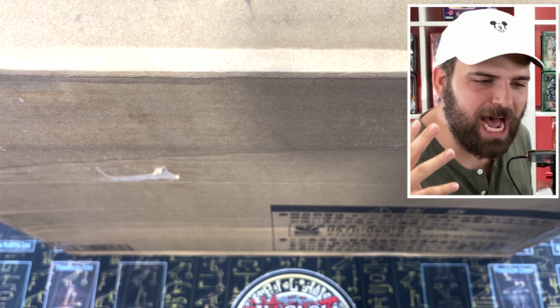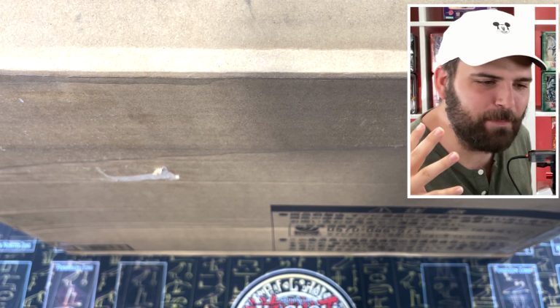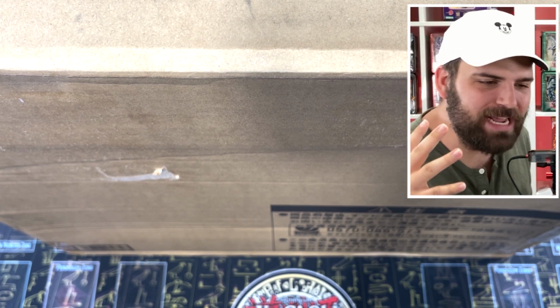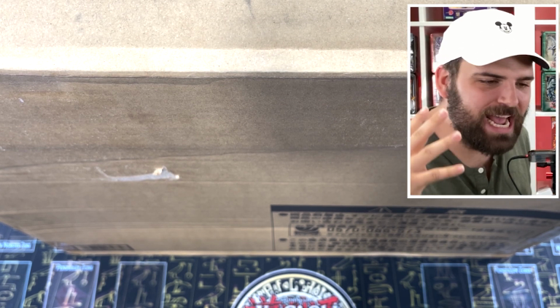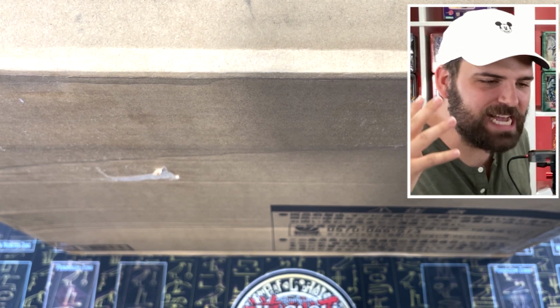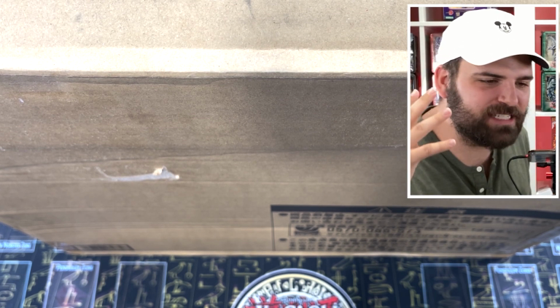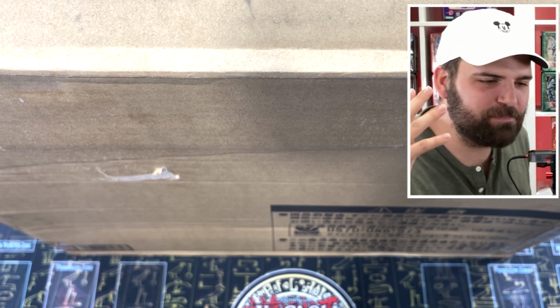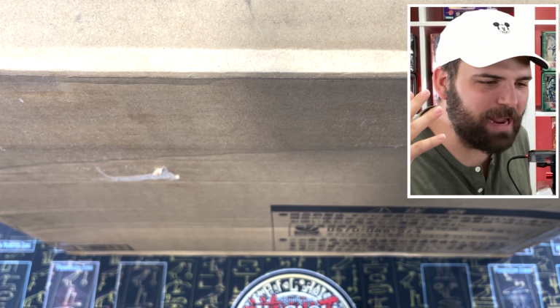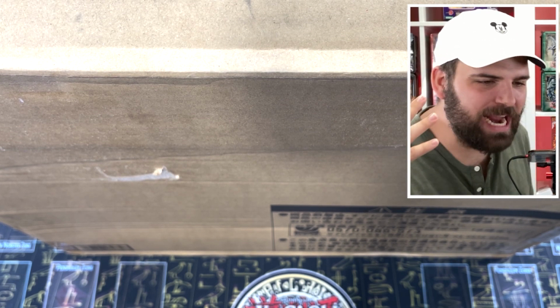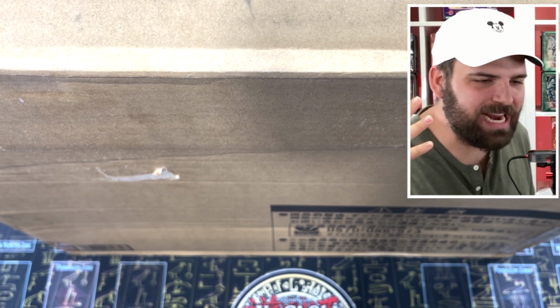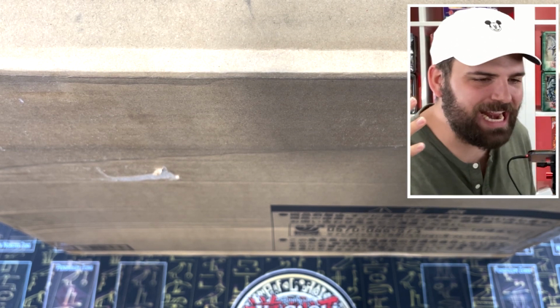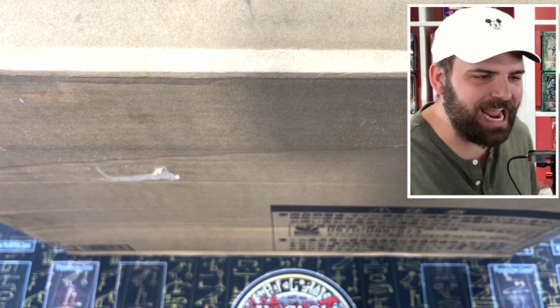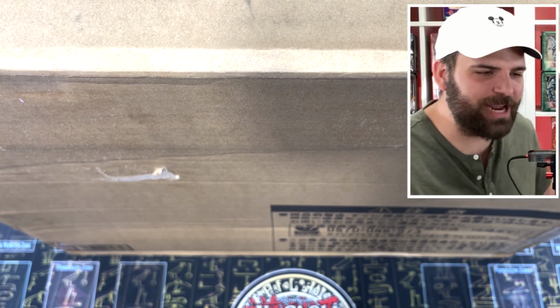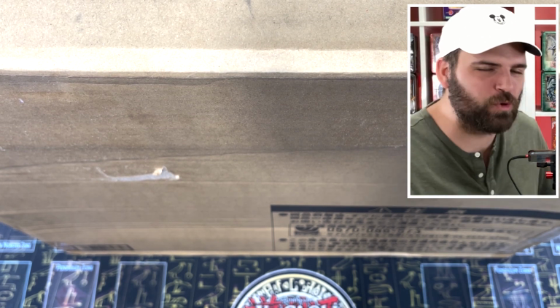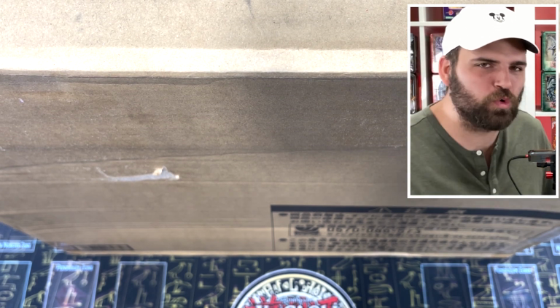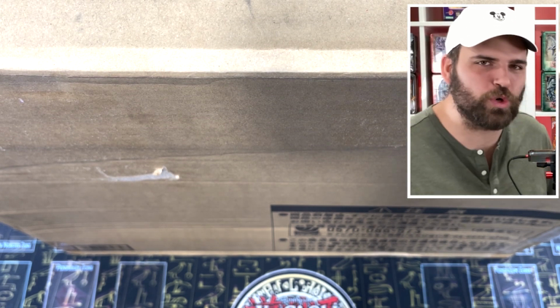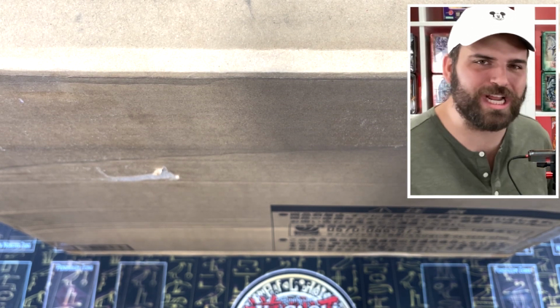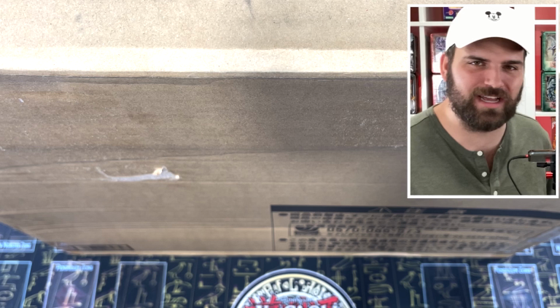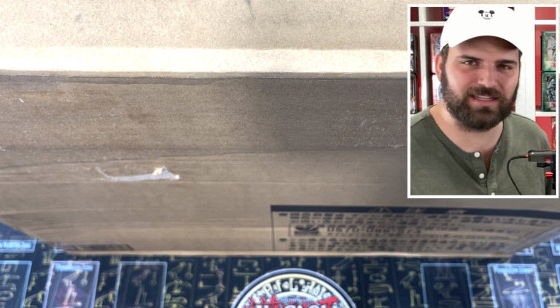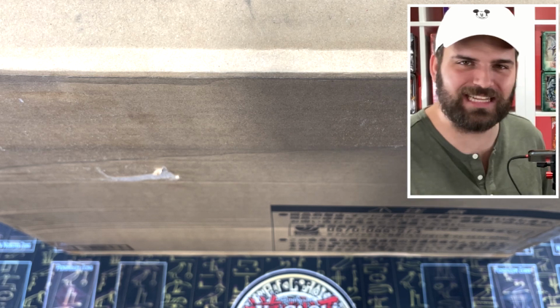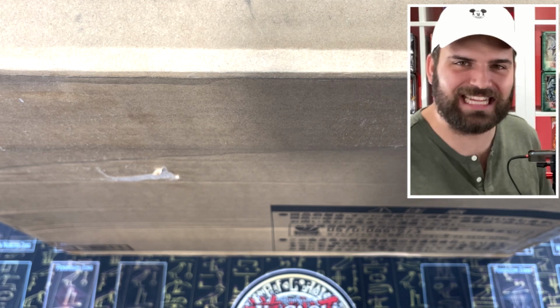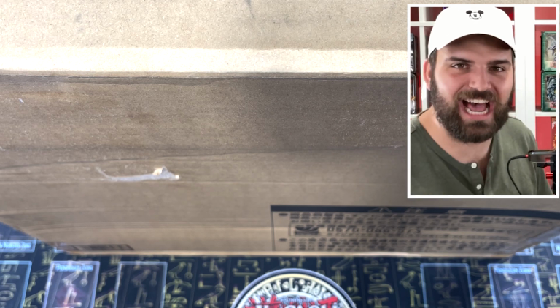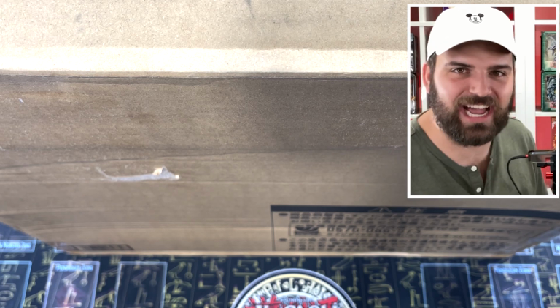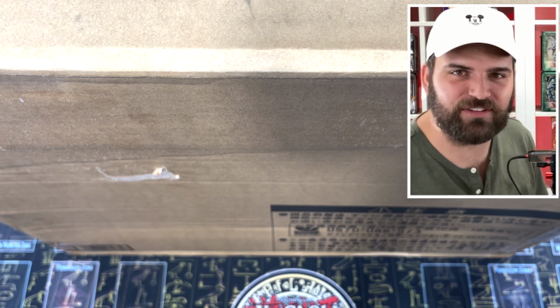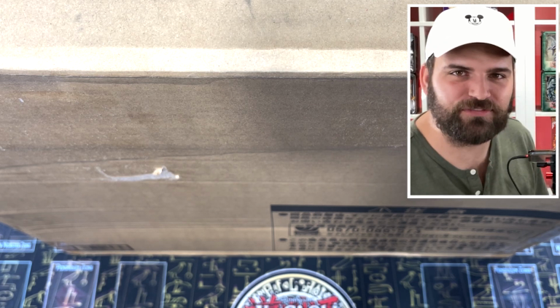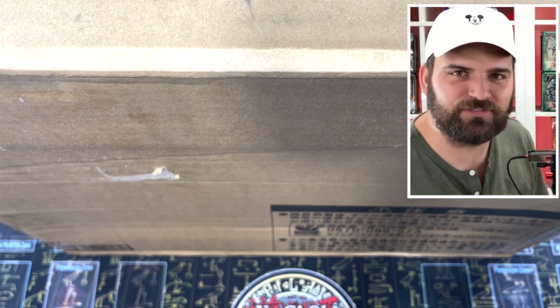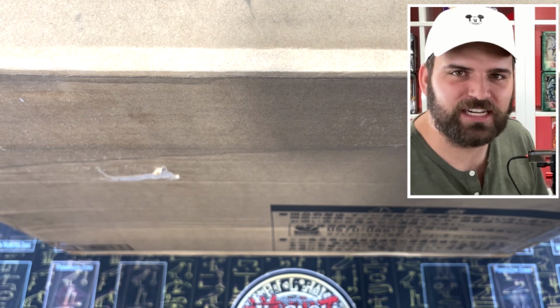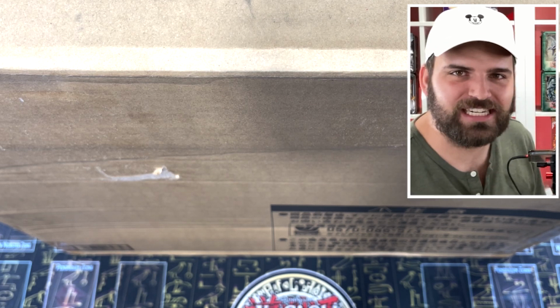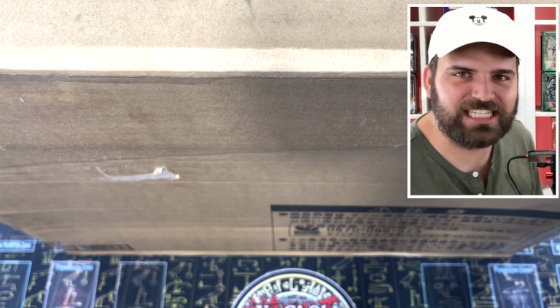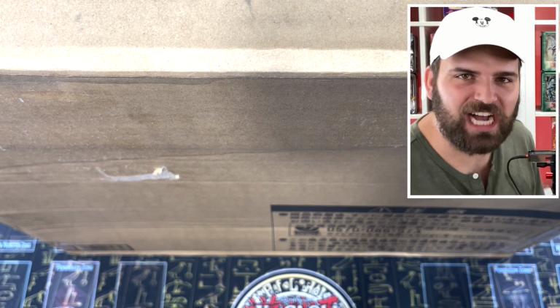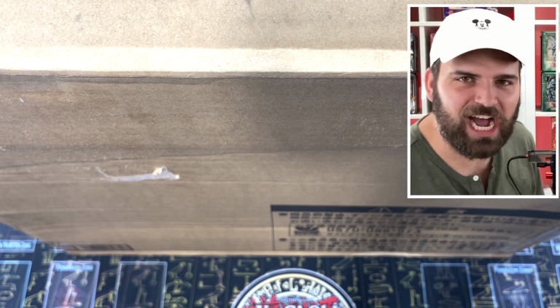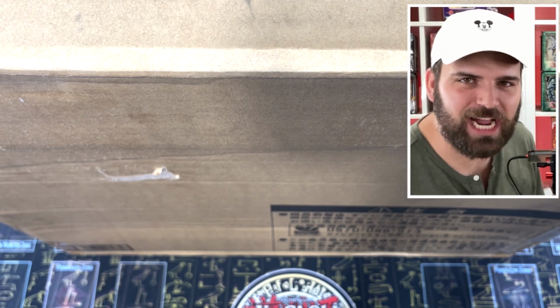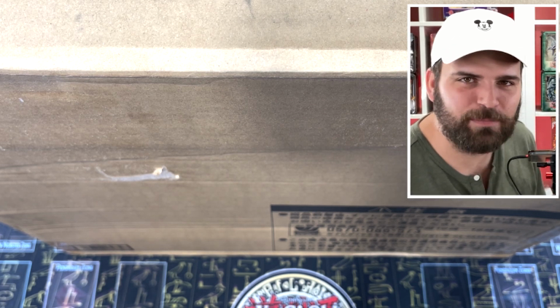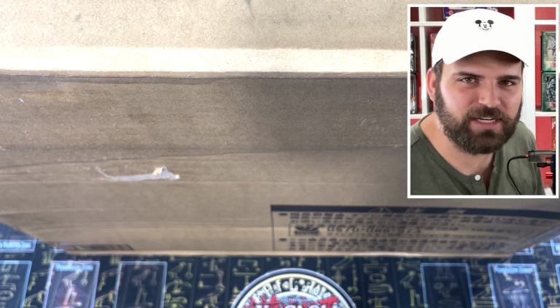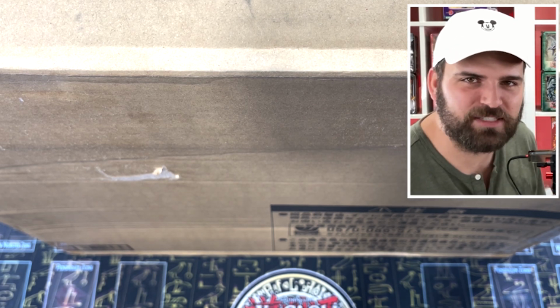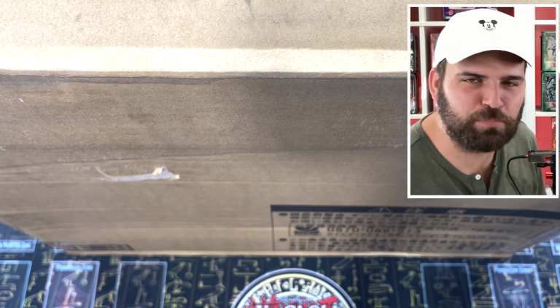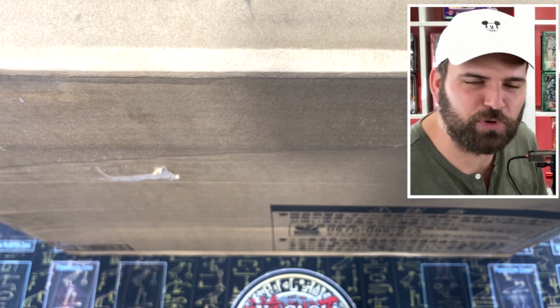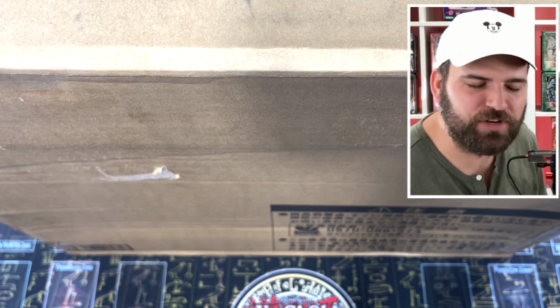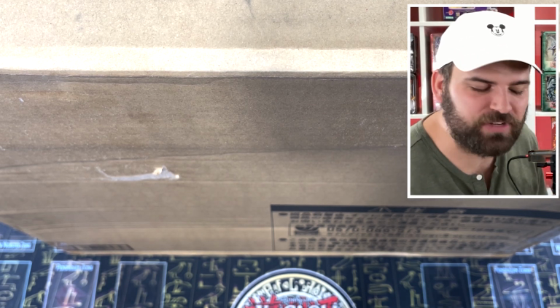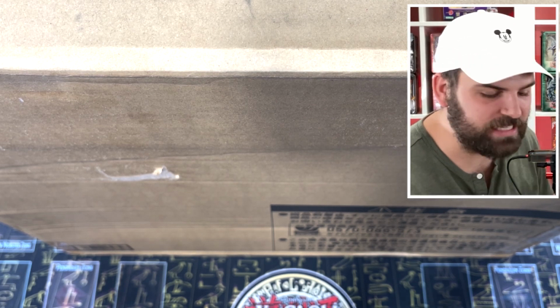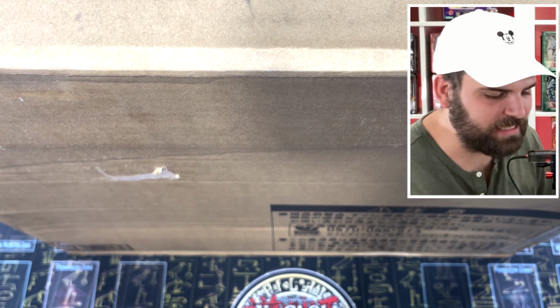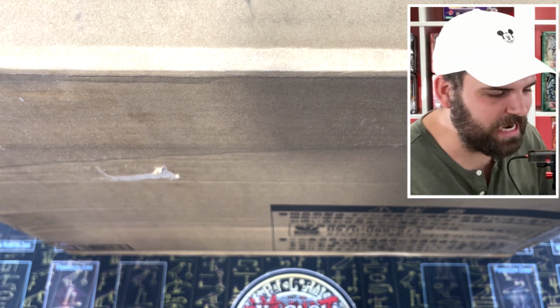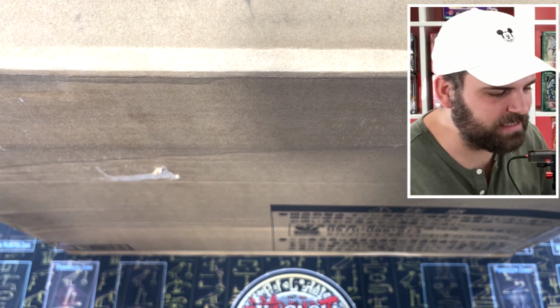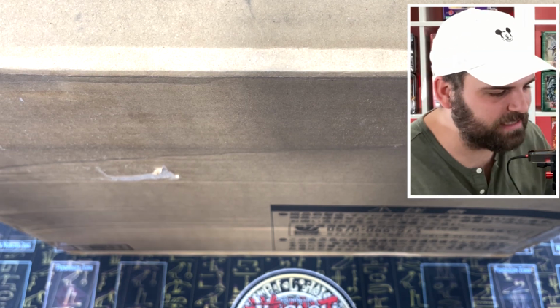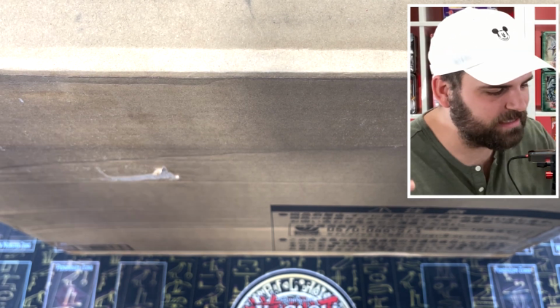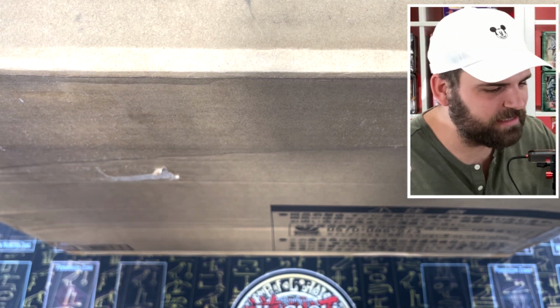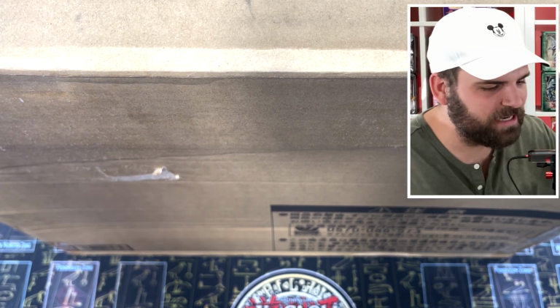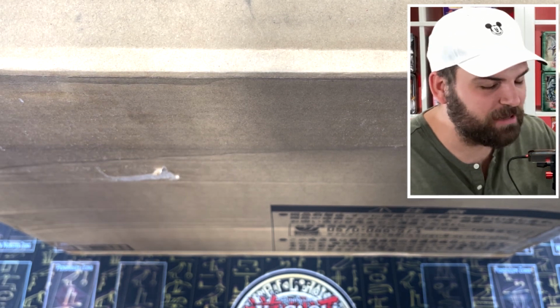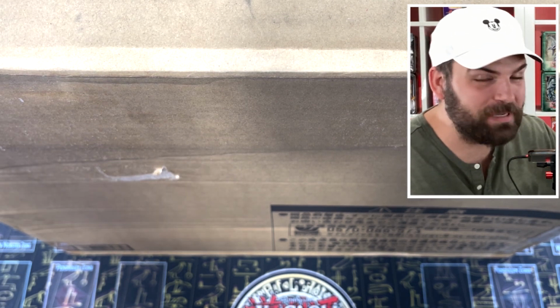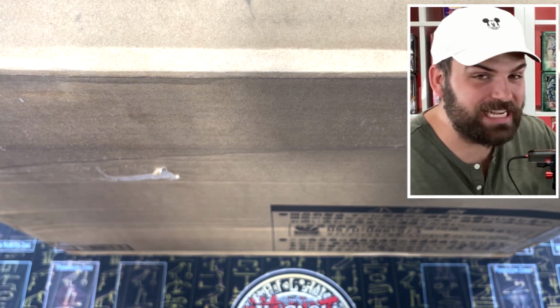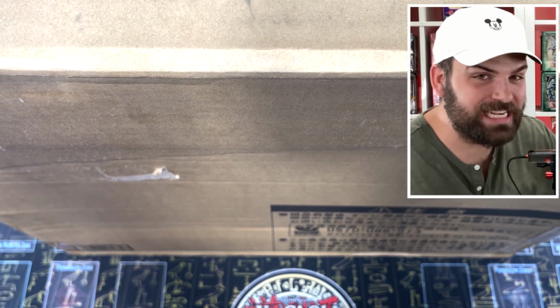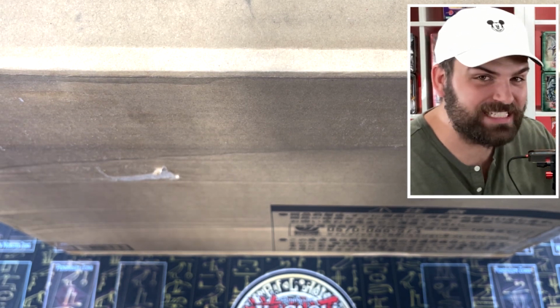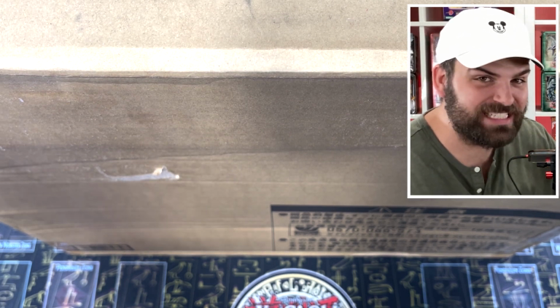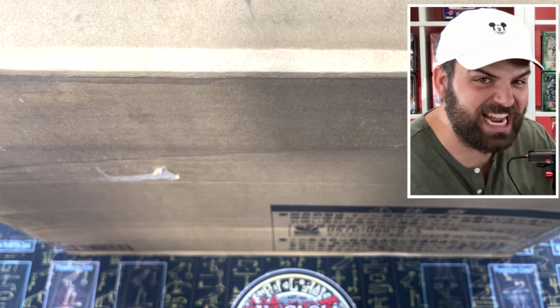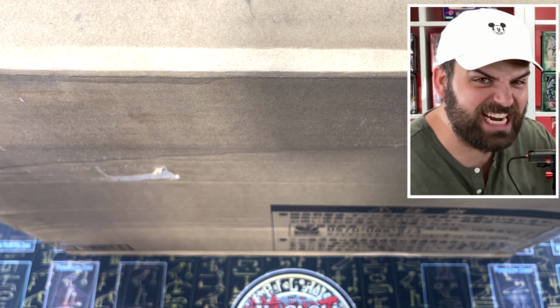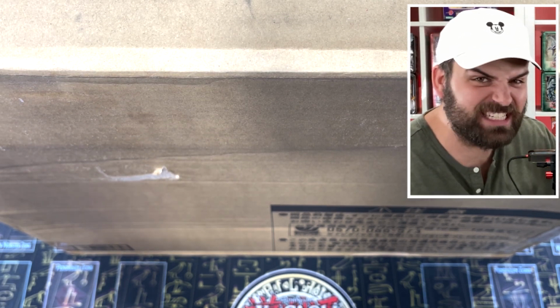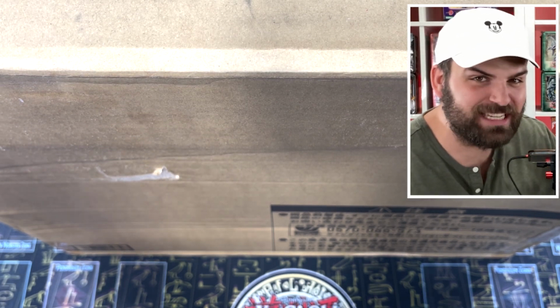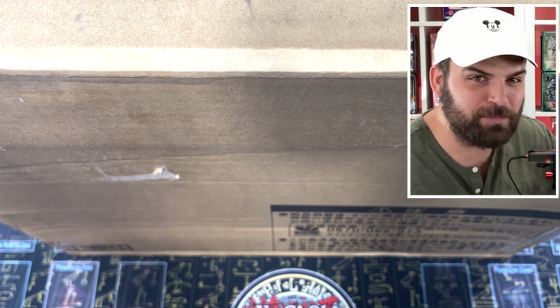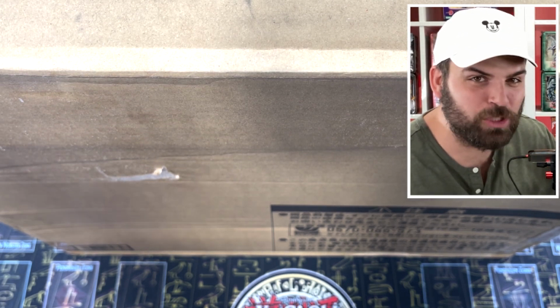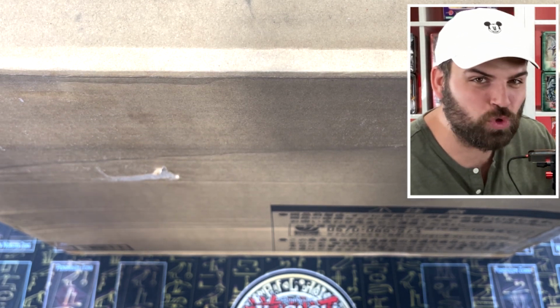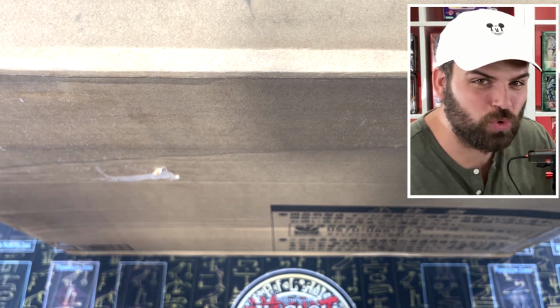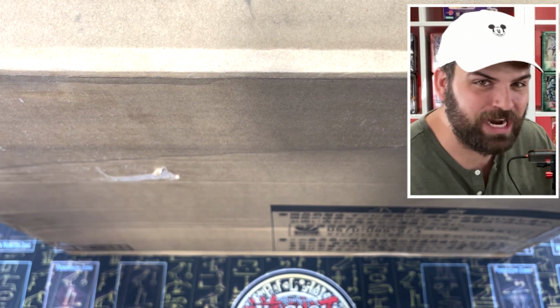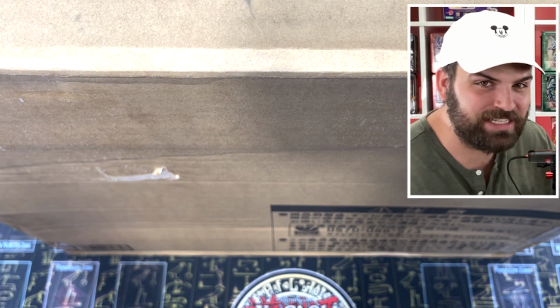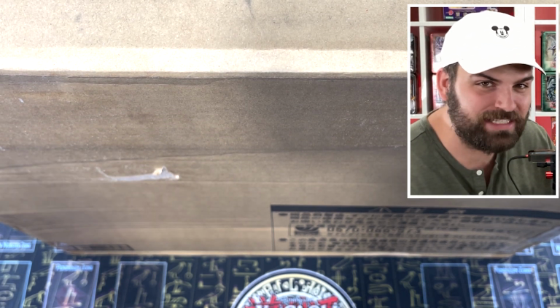Konami has made a real-life Kaiba's briefcase. Guys, this is going to be insane. It's going to be crazy.